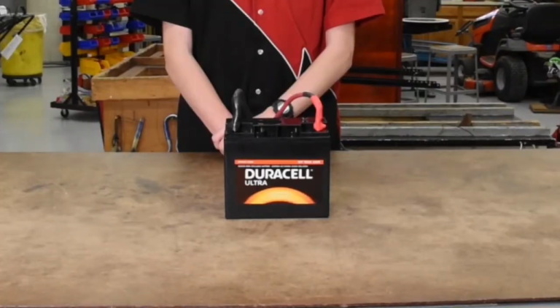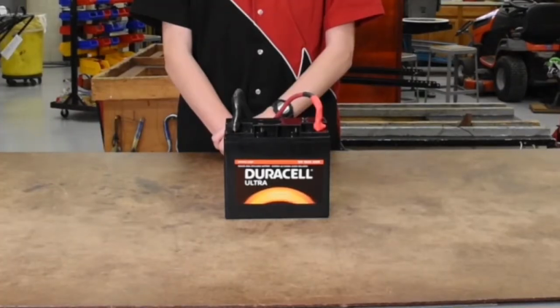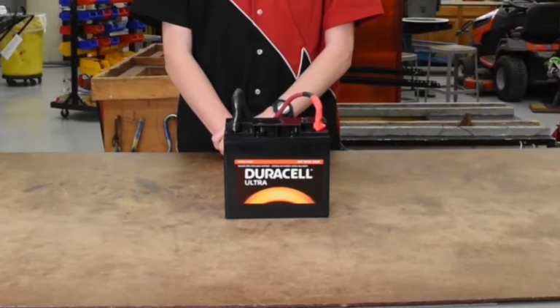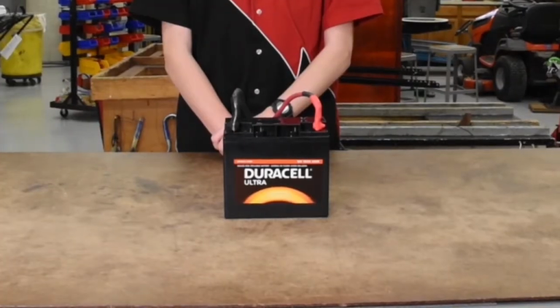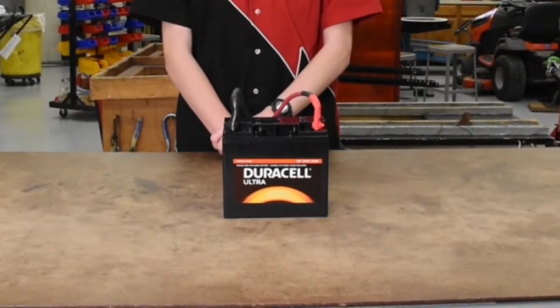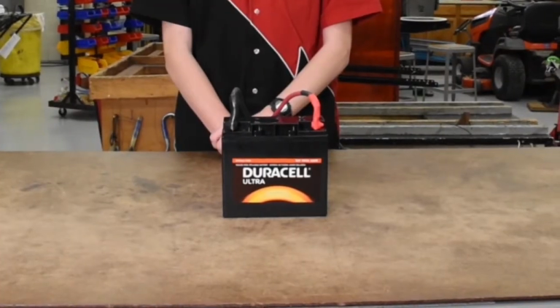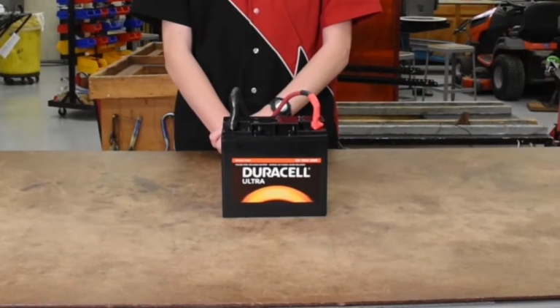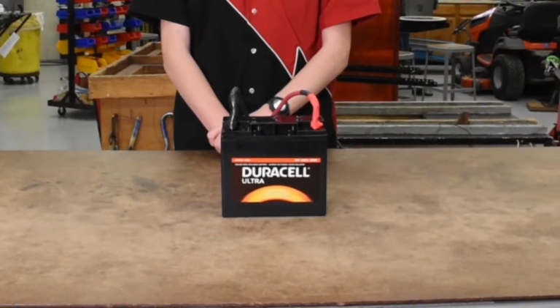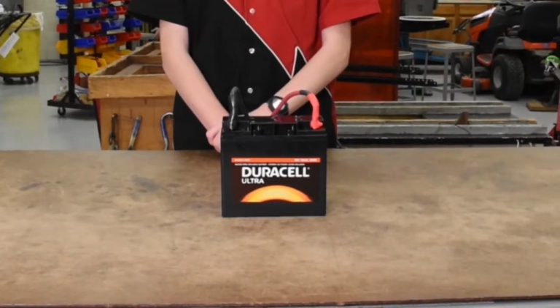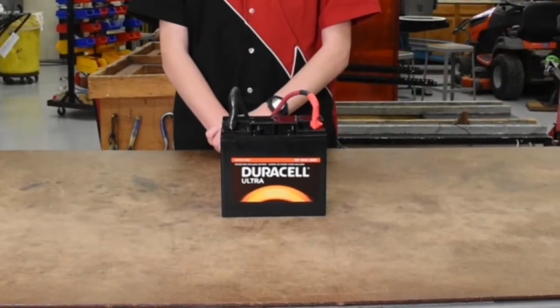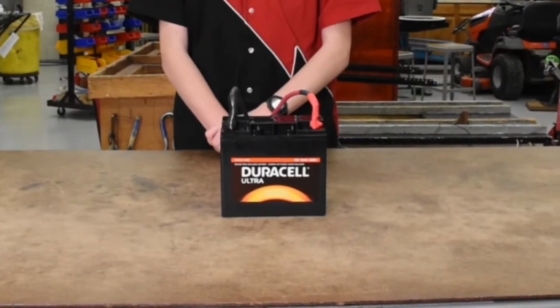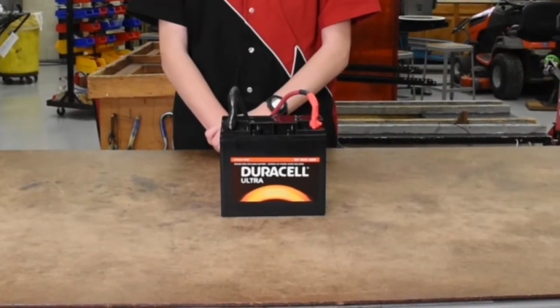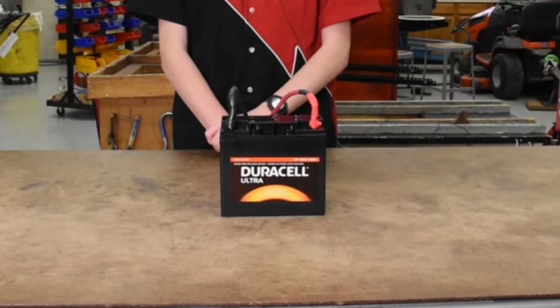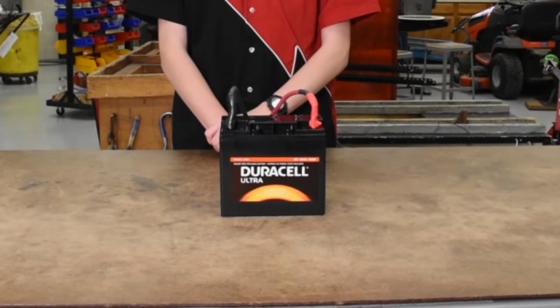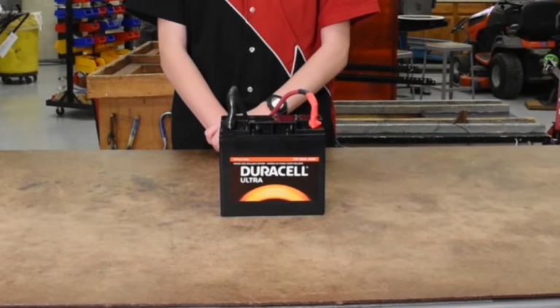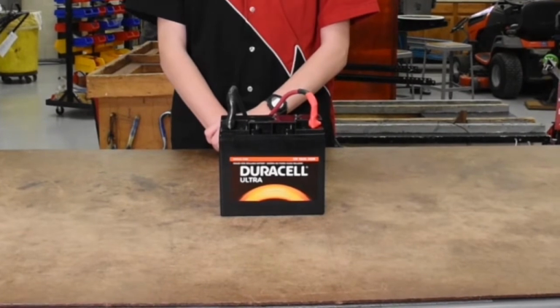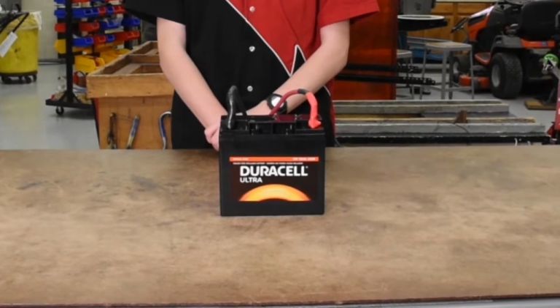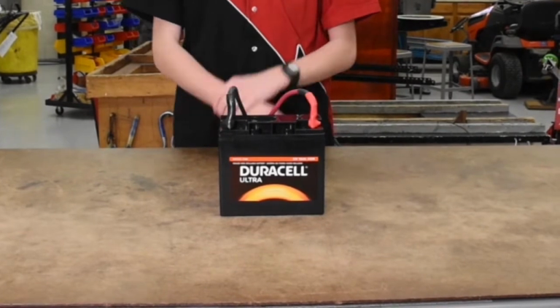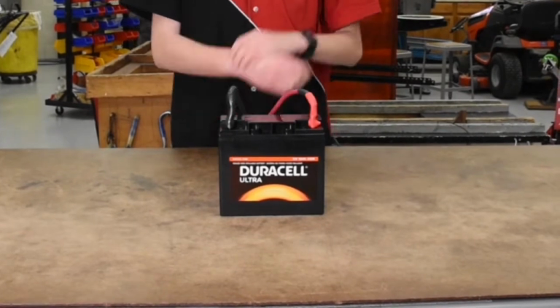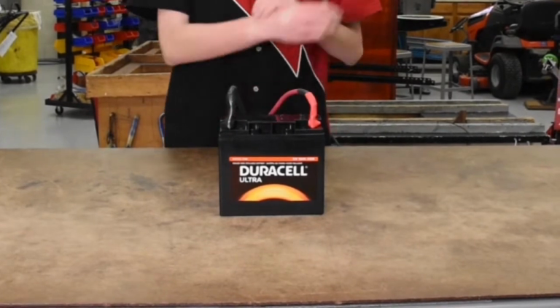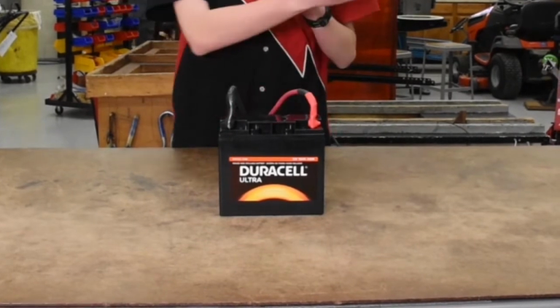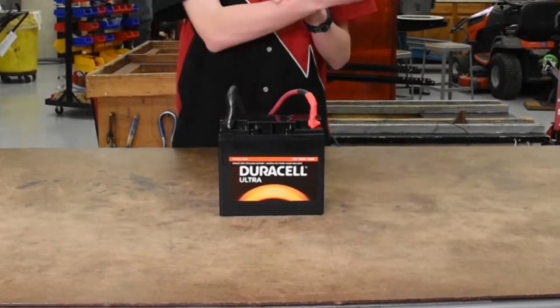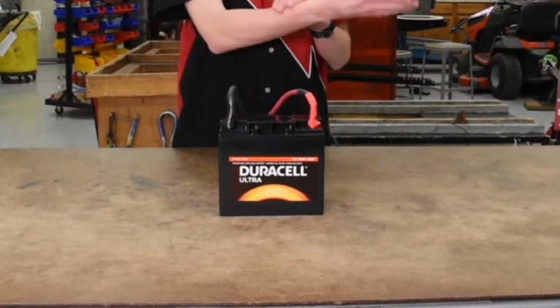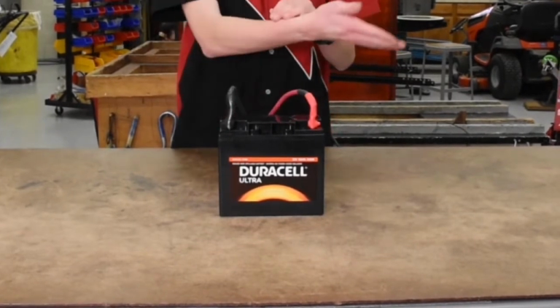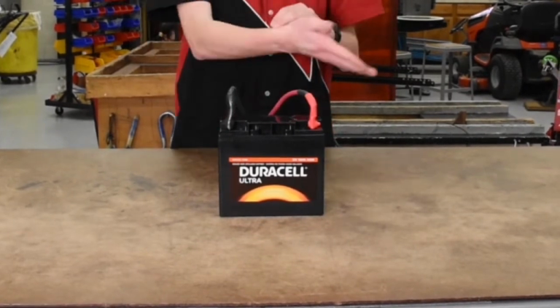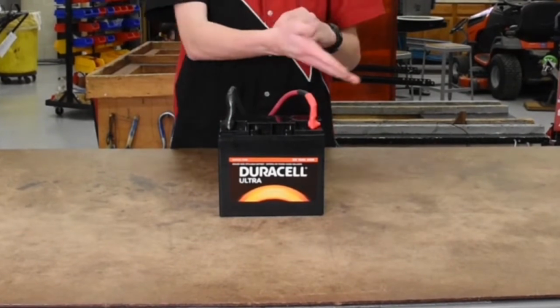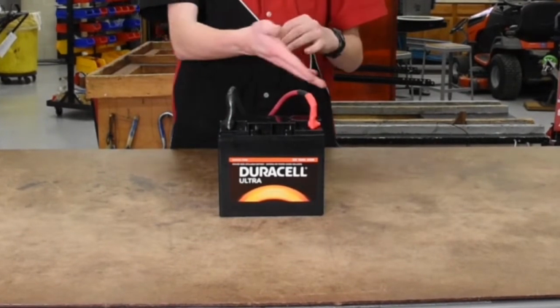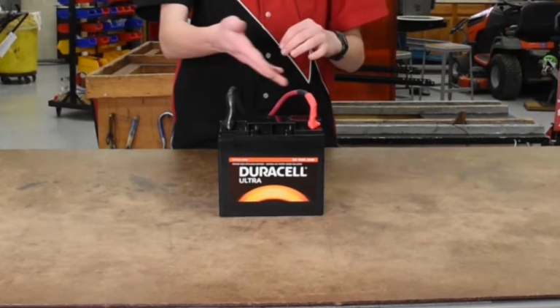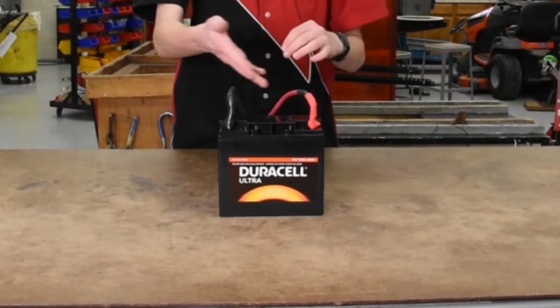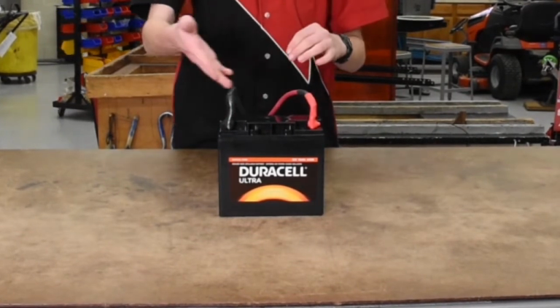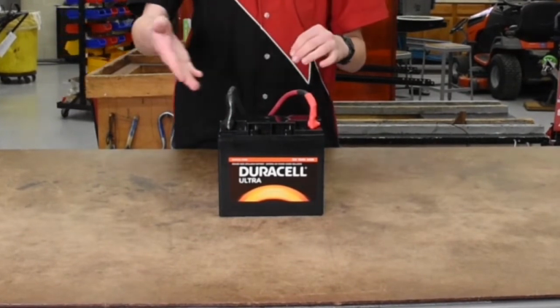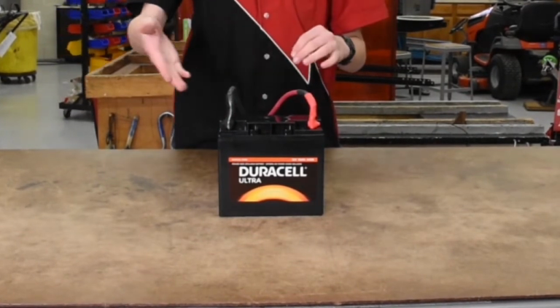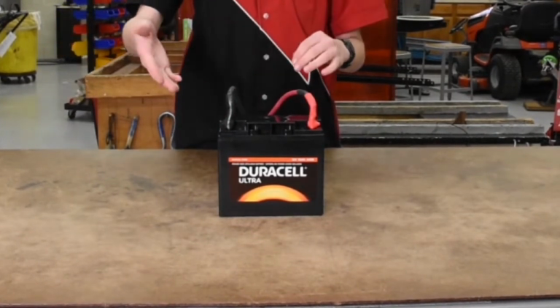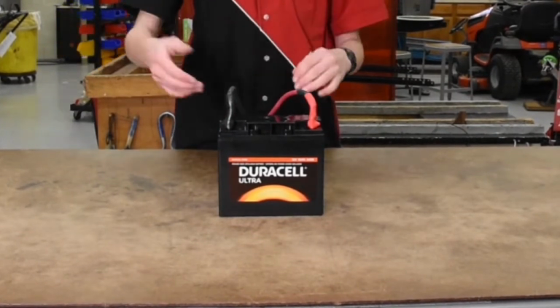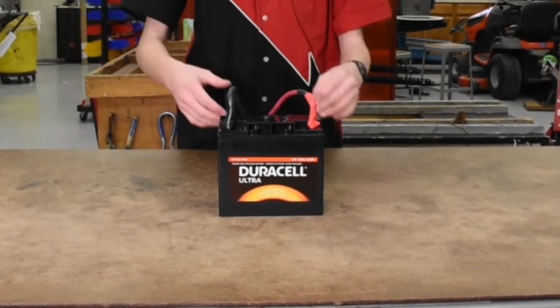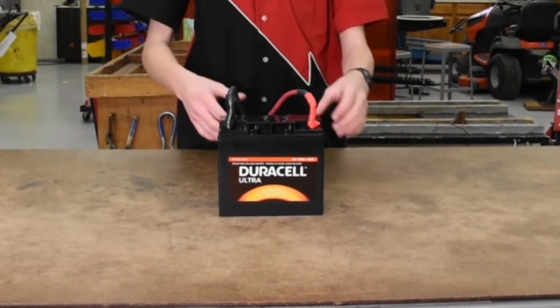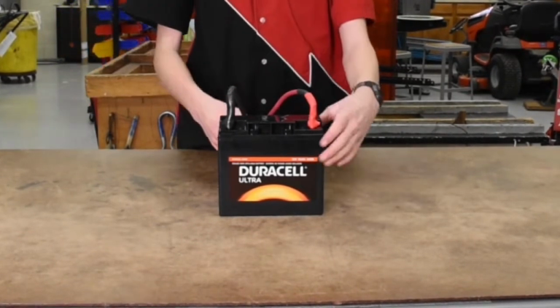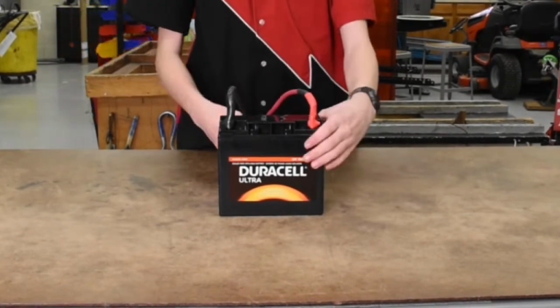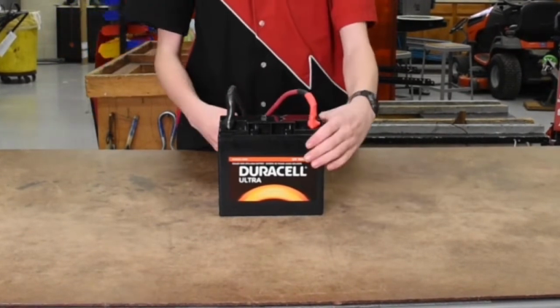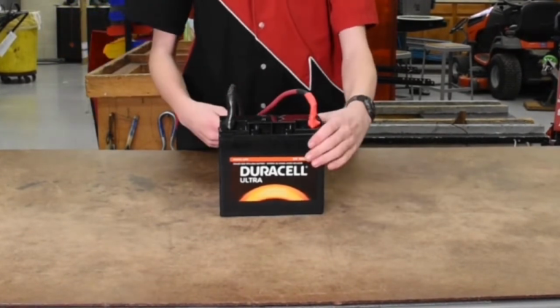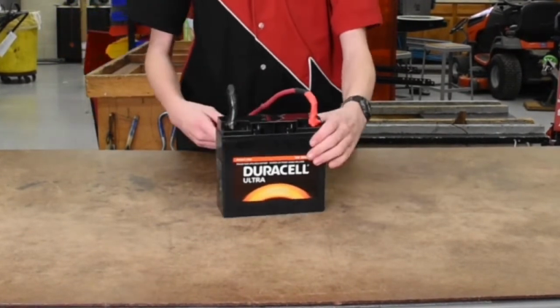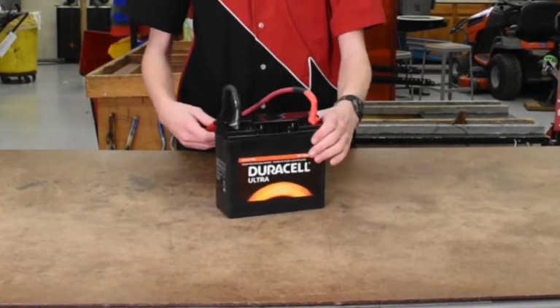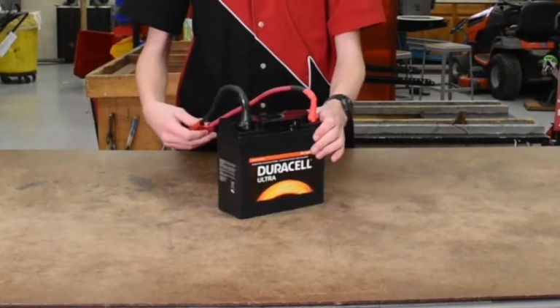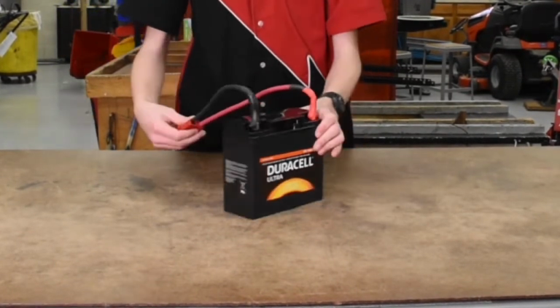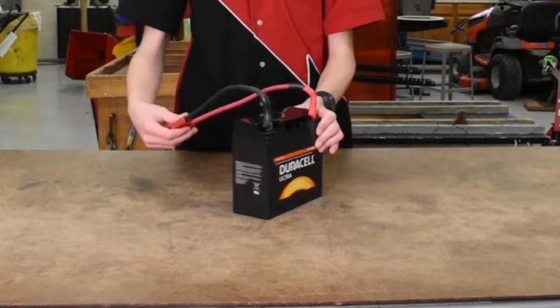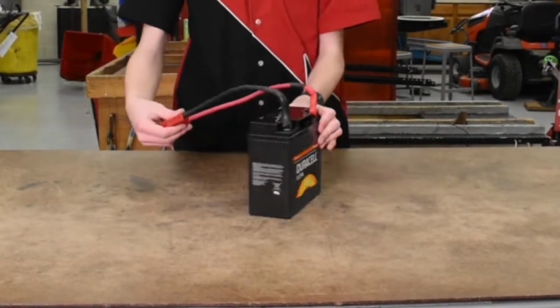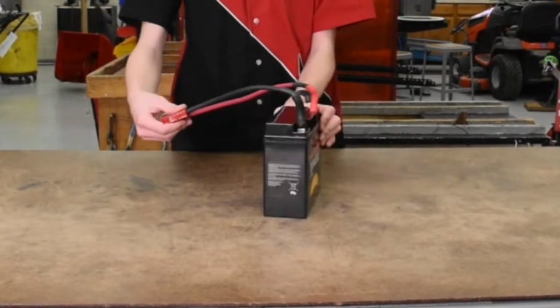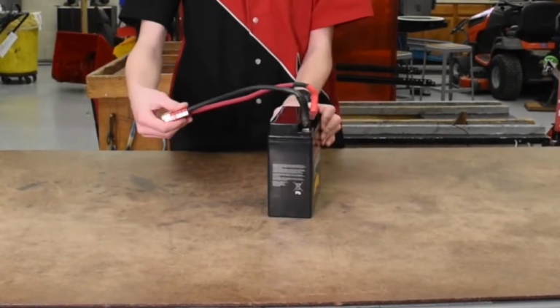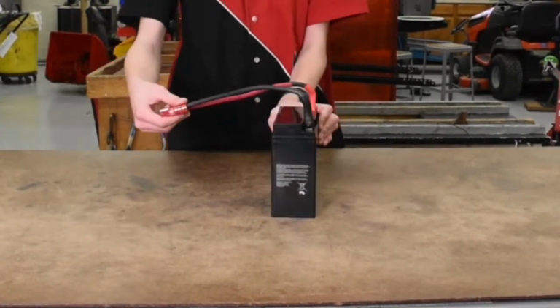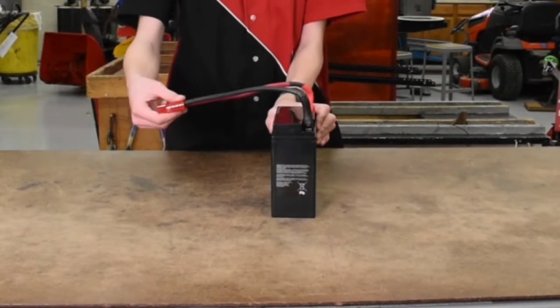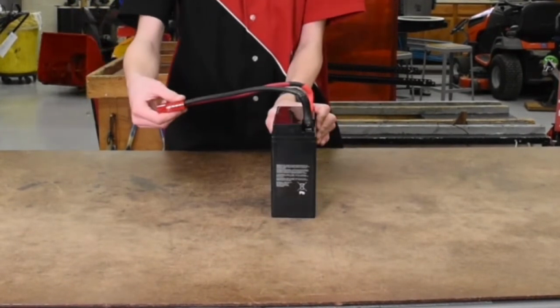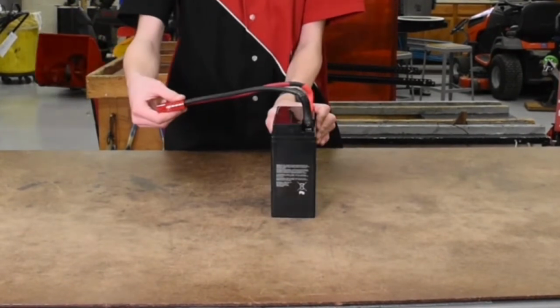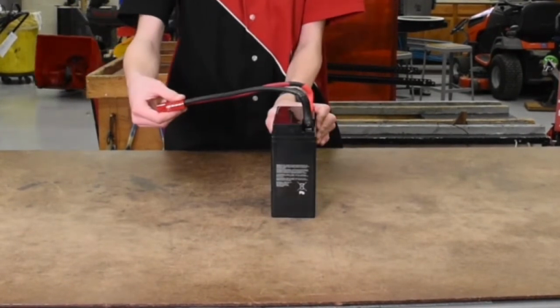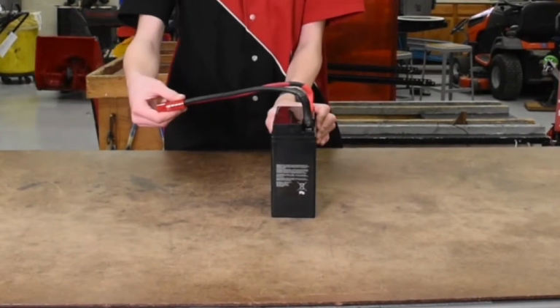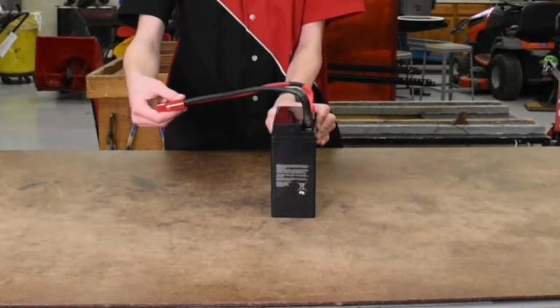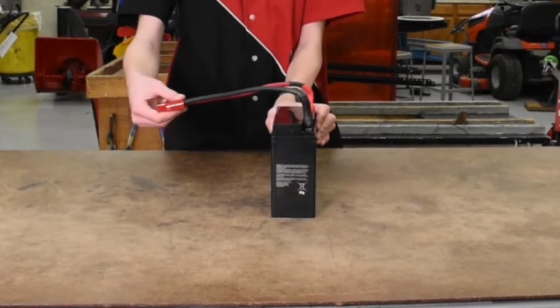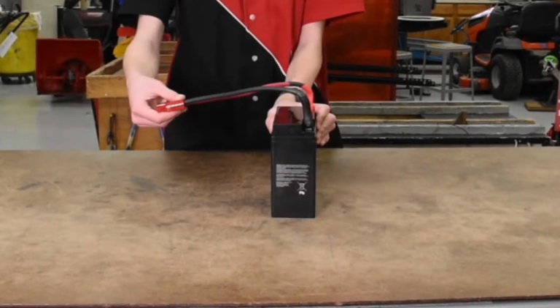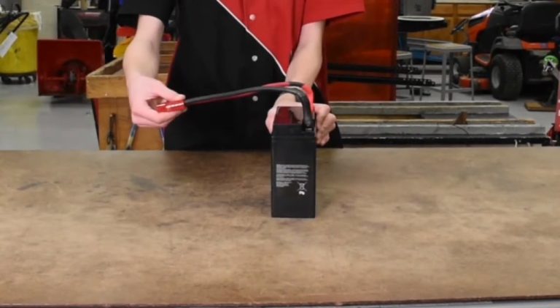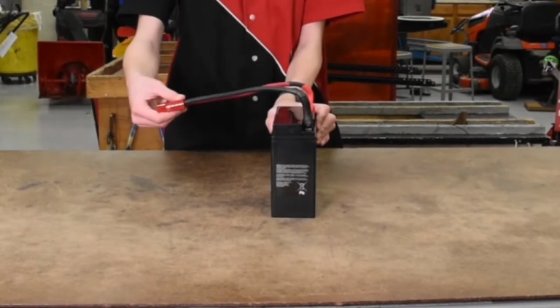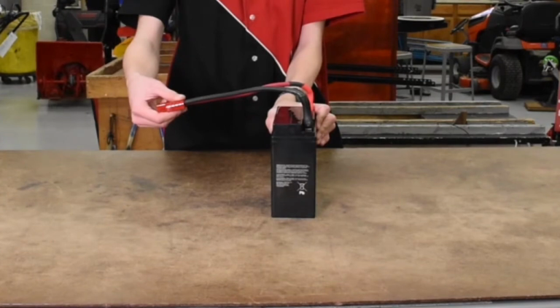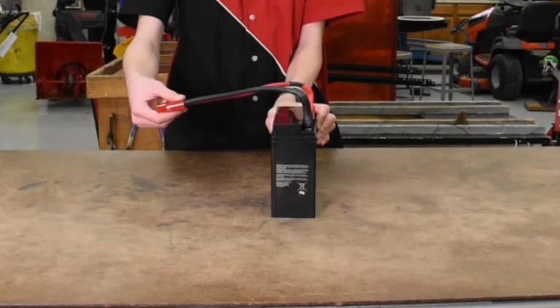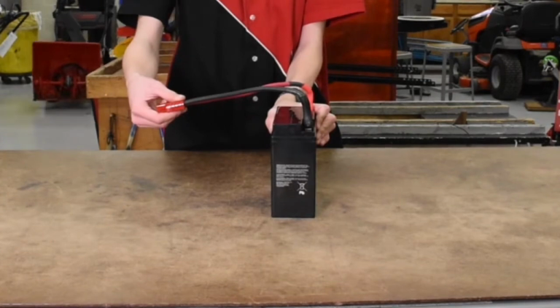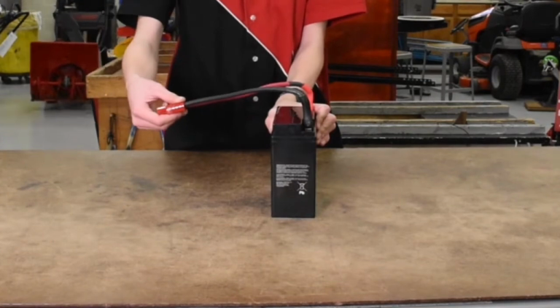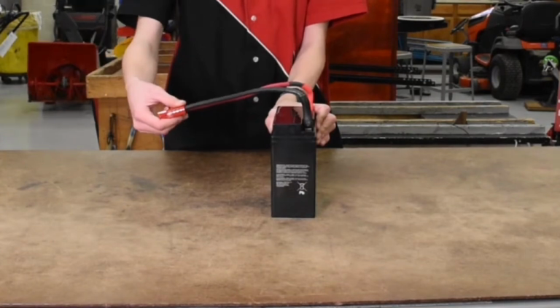Welcome. Today we'll be showing you how to prepare a 12 volt lead acid battery. Let's begin.